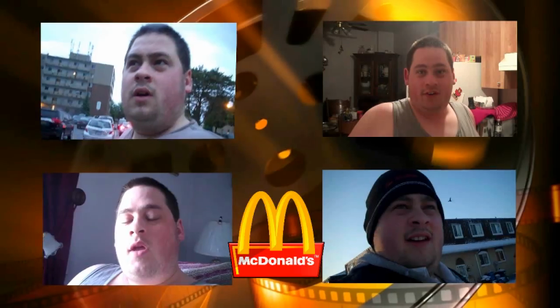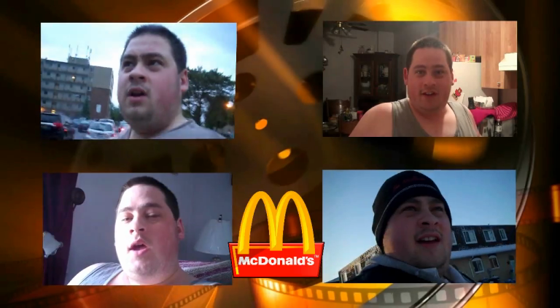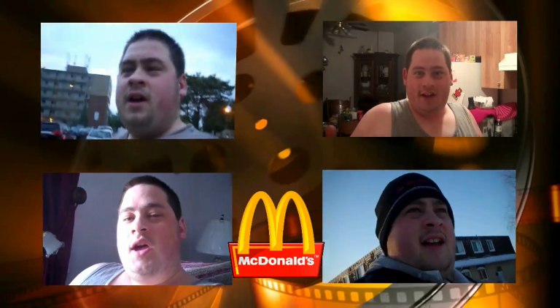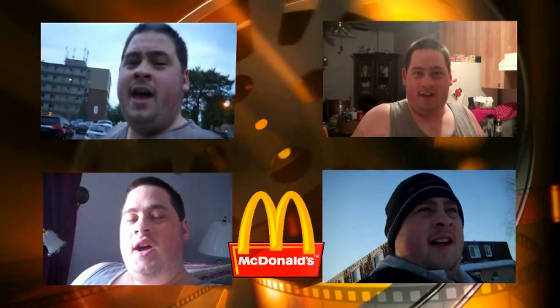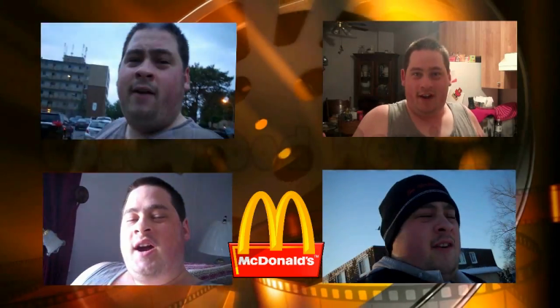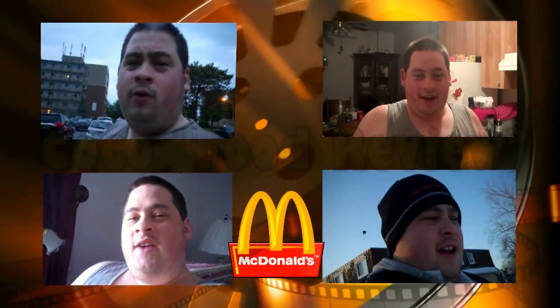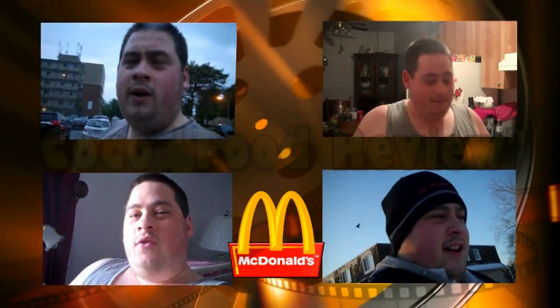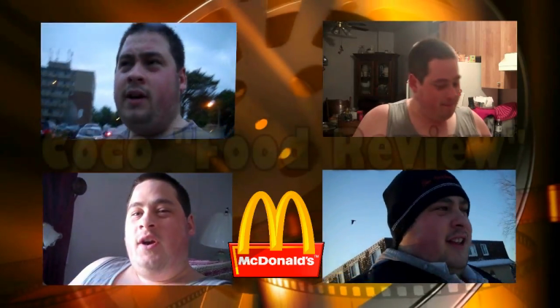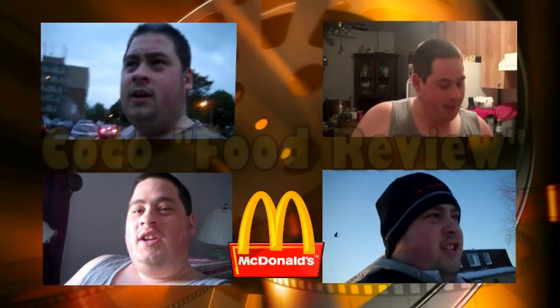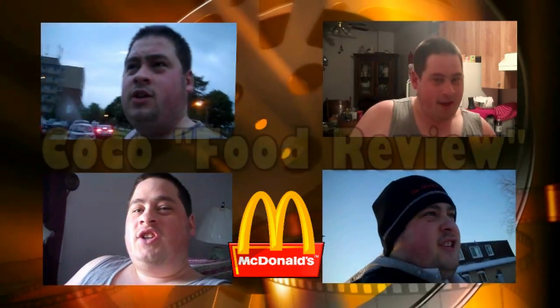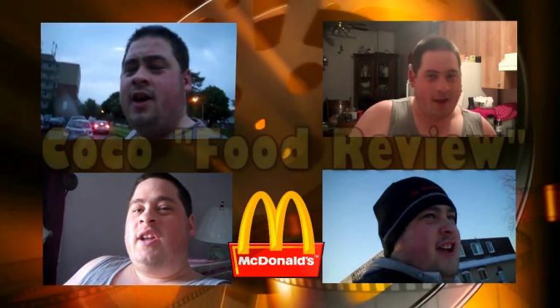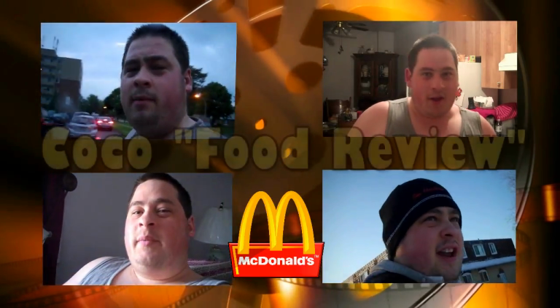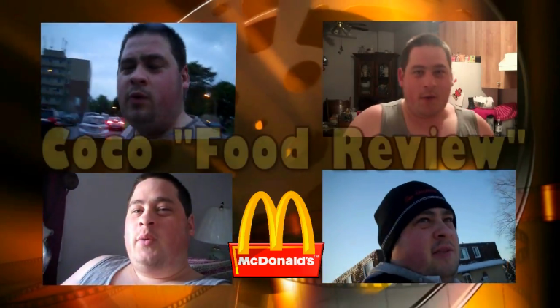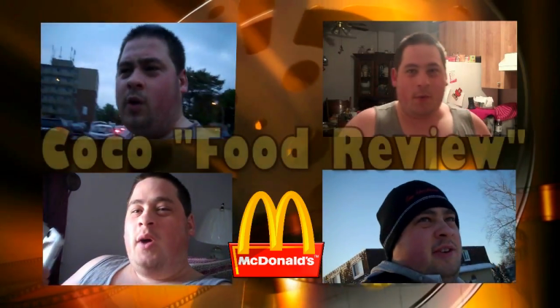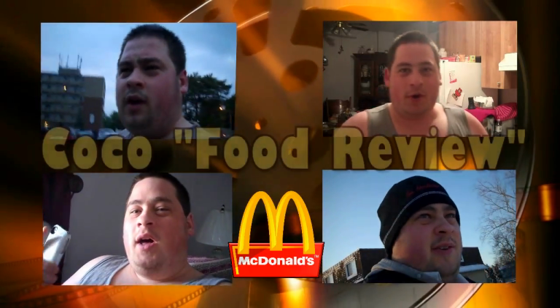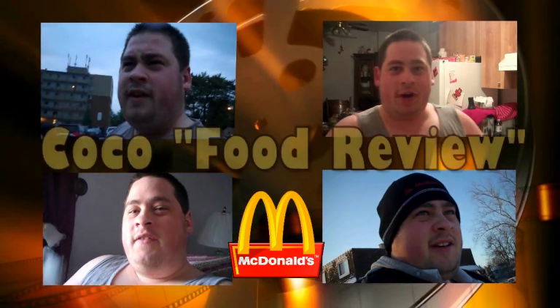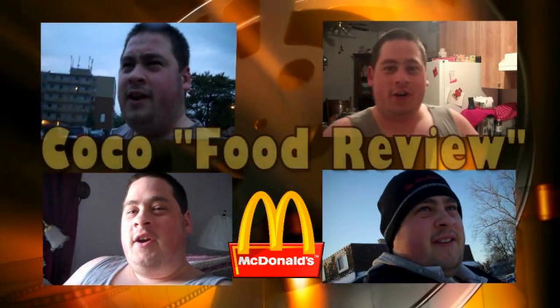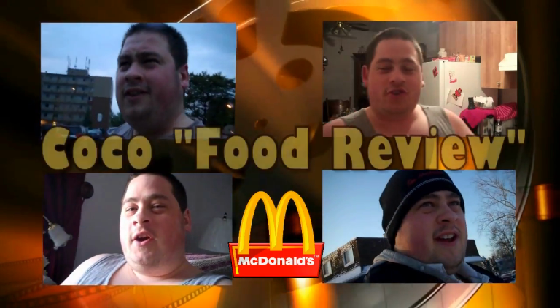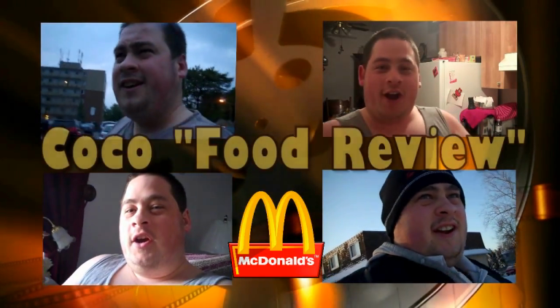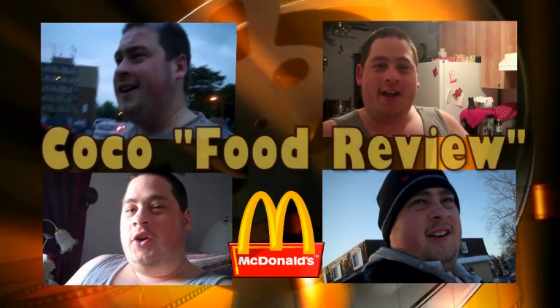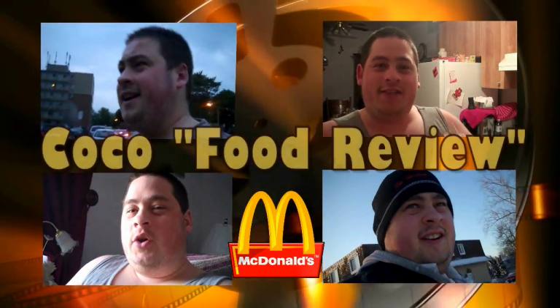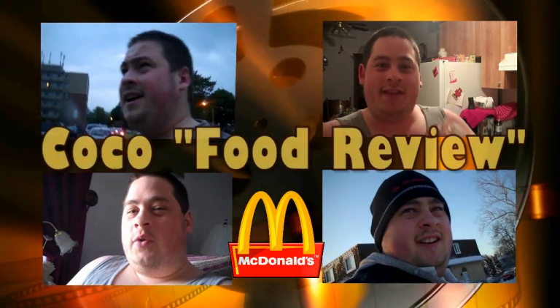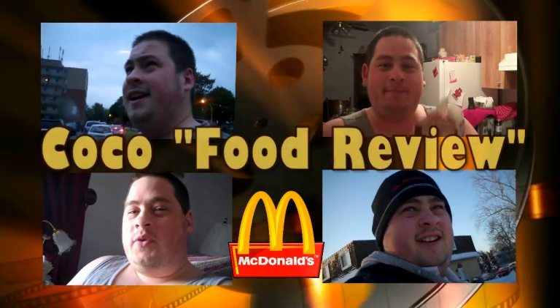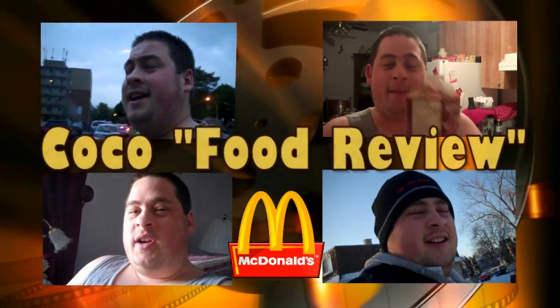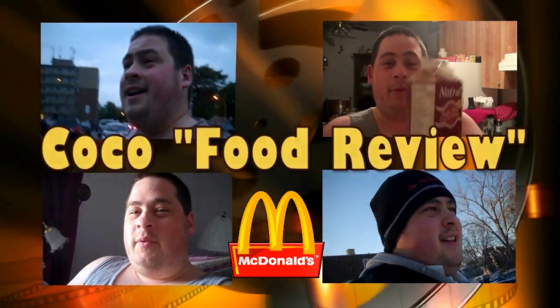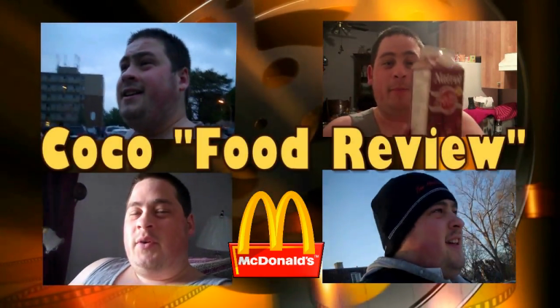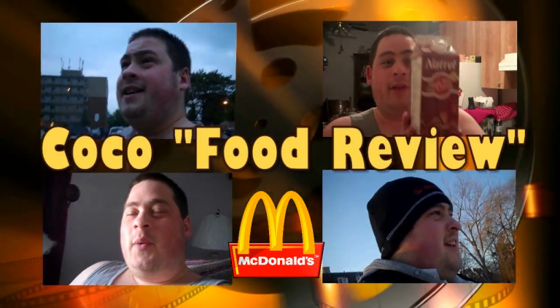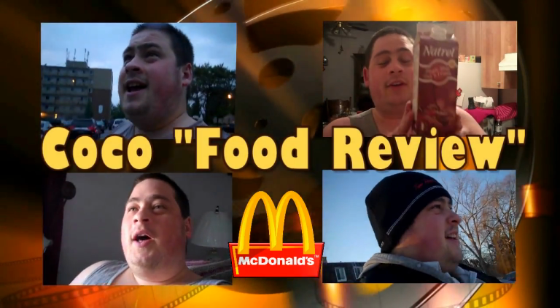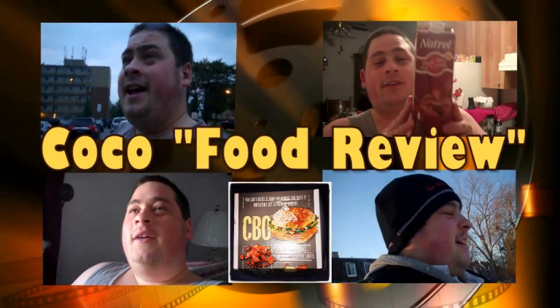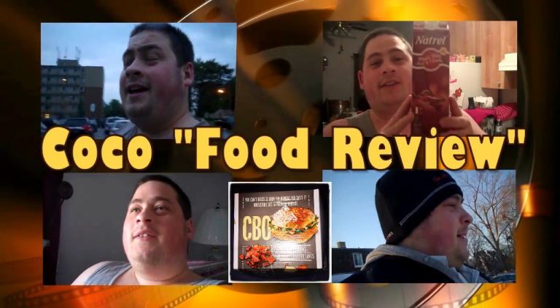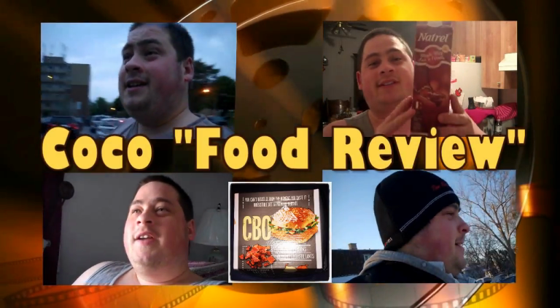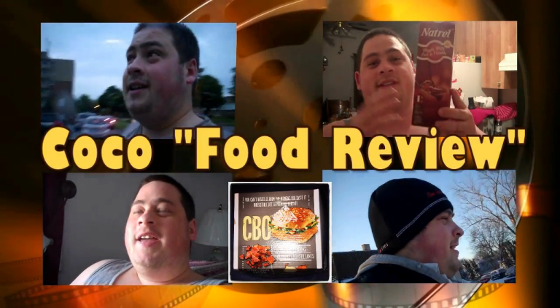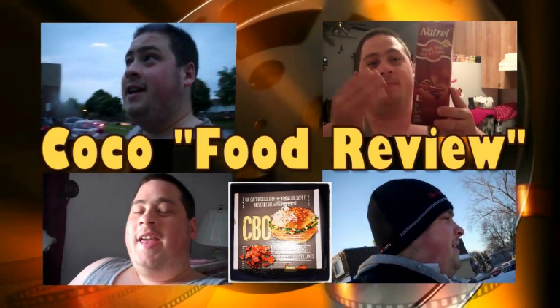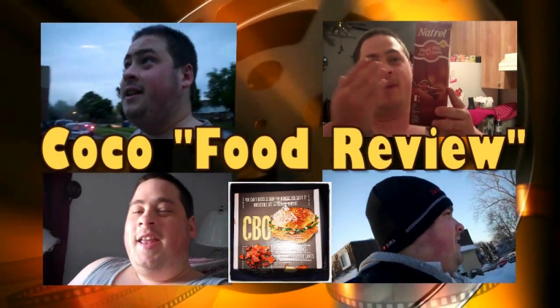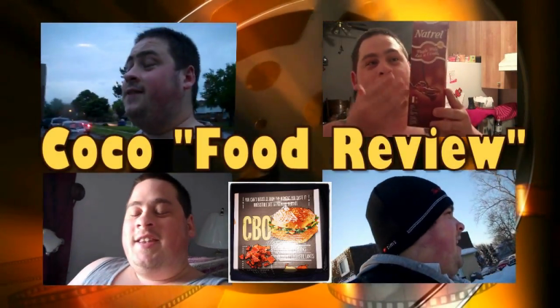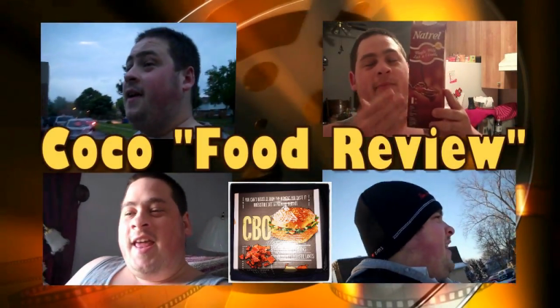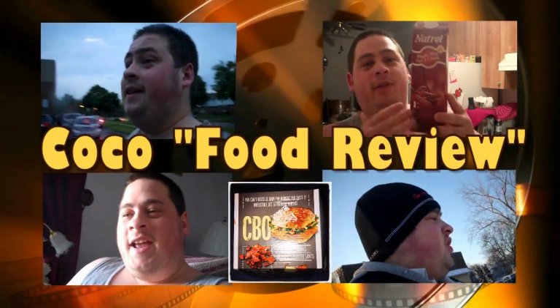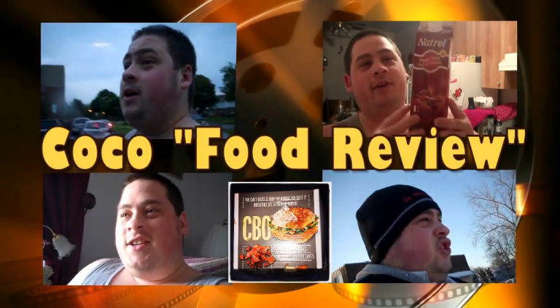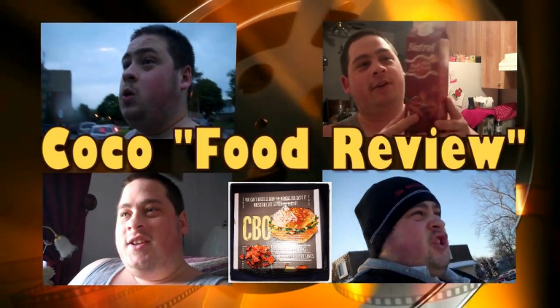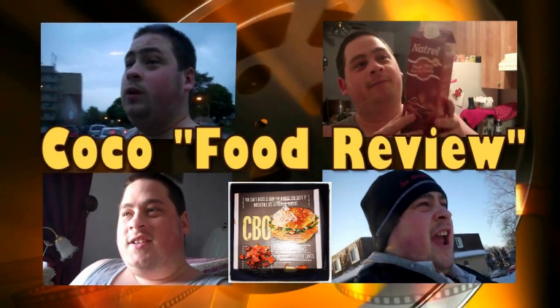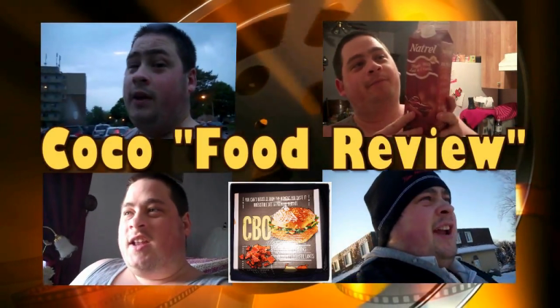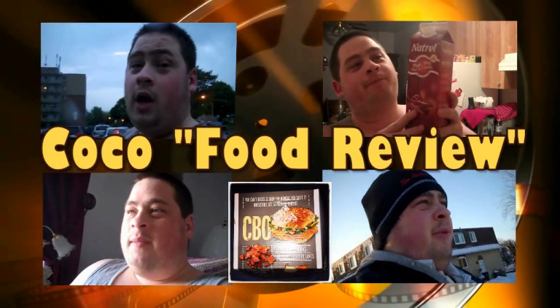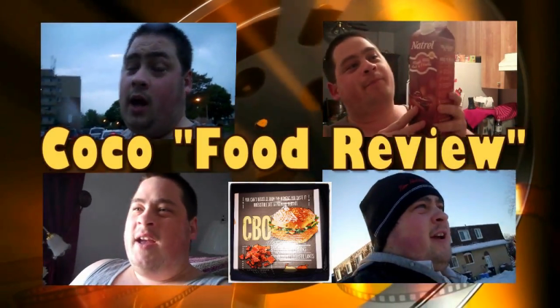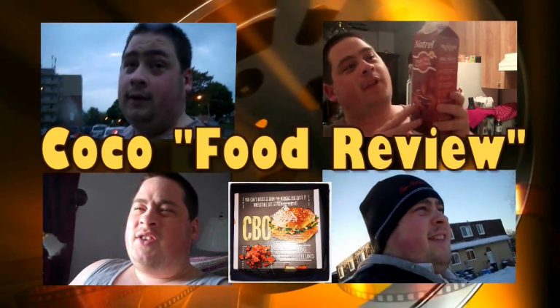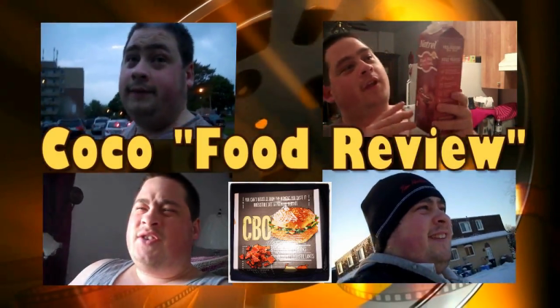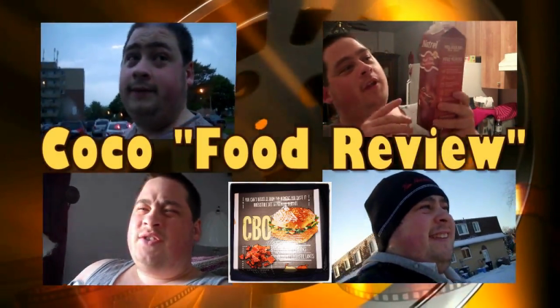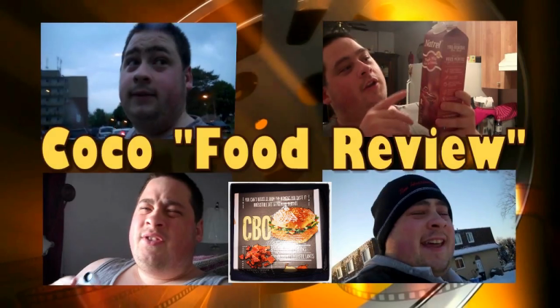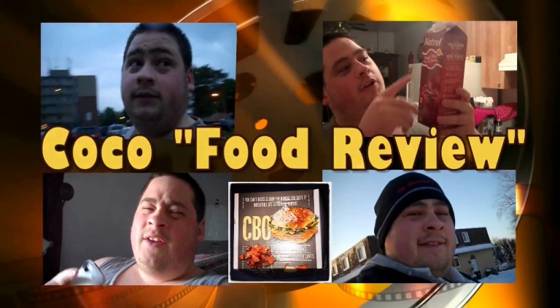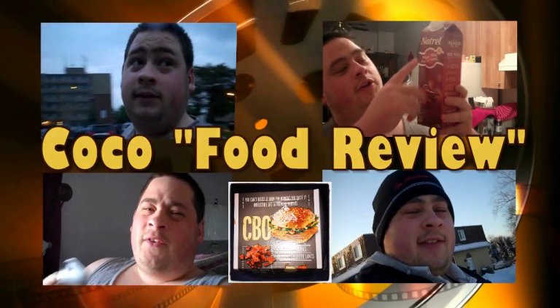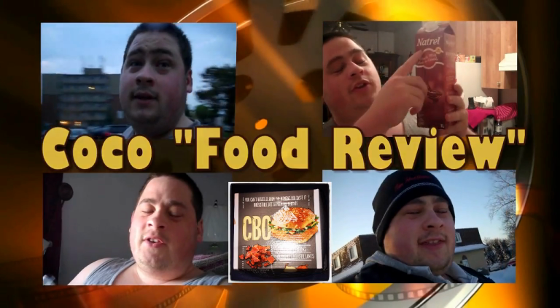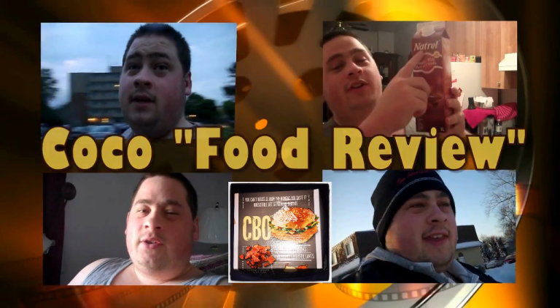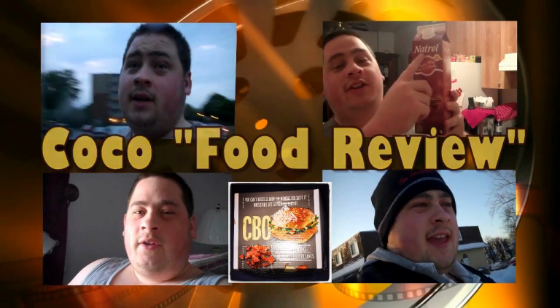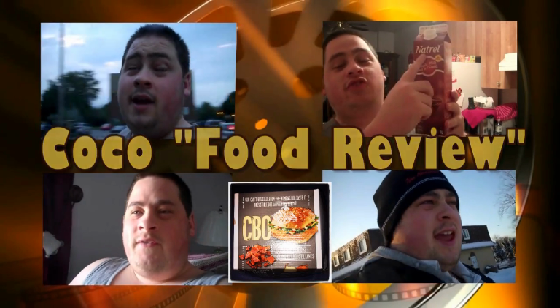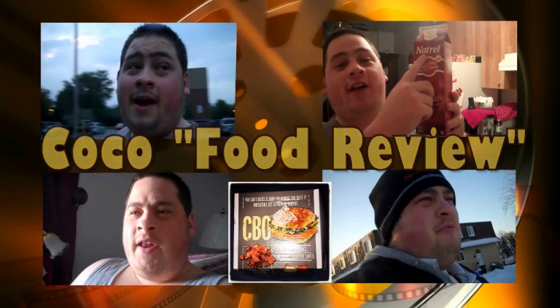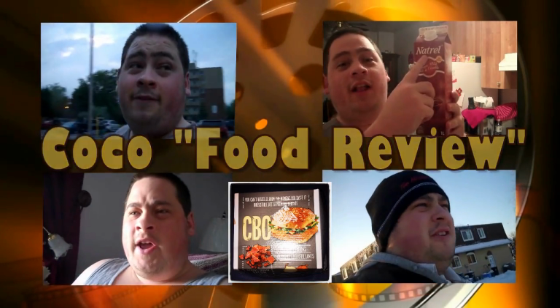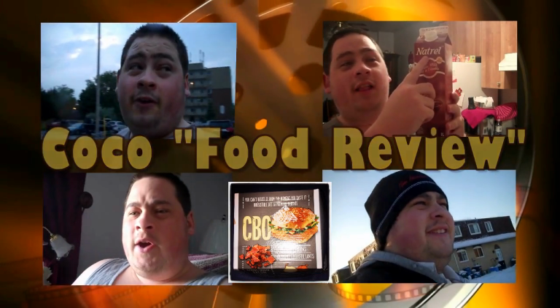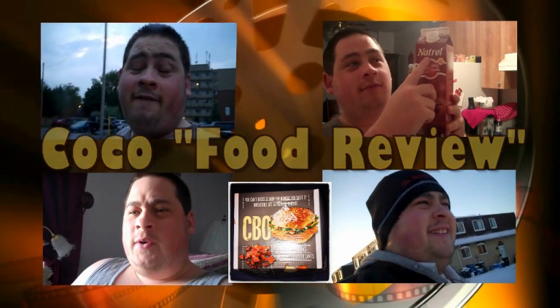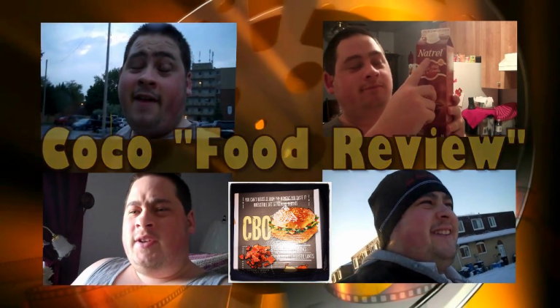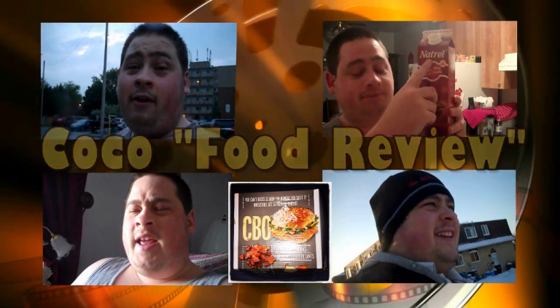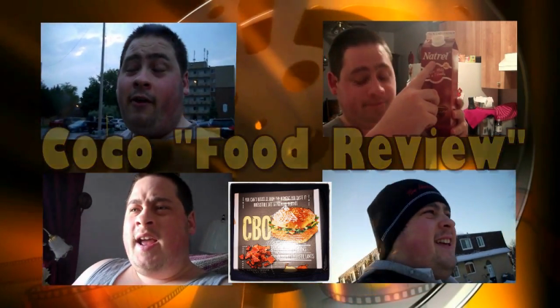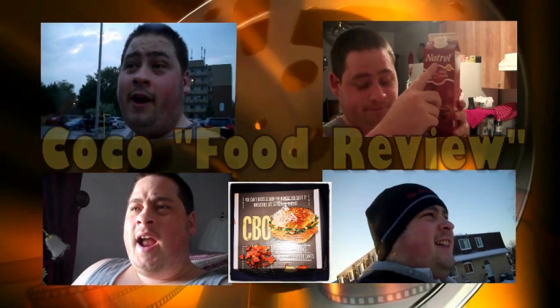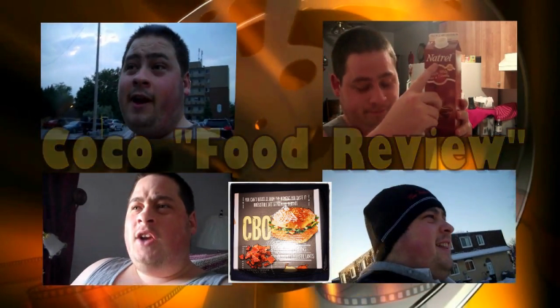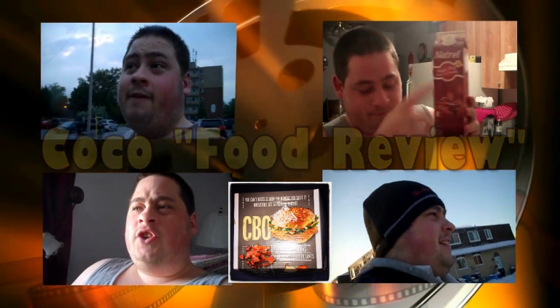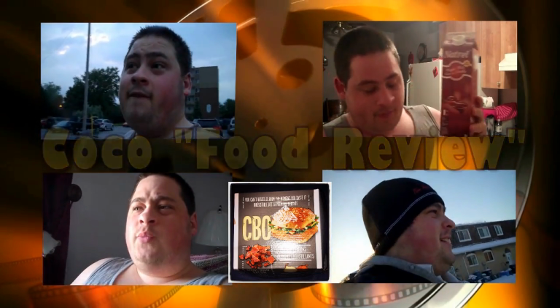A cup of coffee in the morning, and I get the paper, I check the headlines.